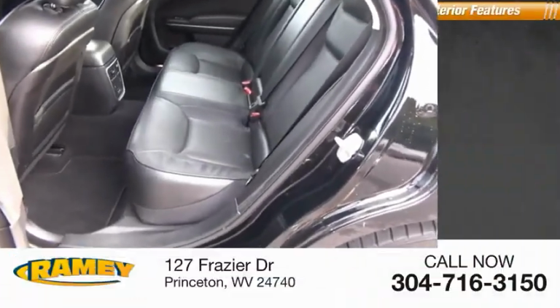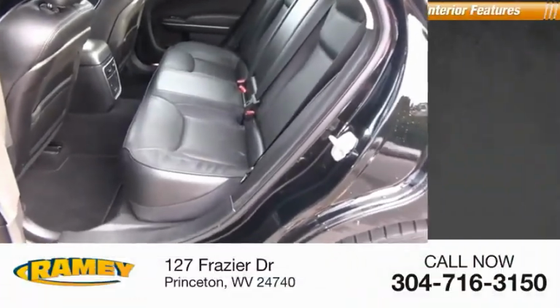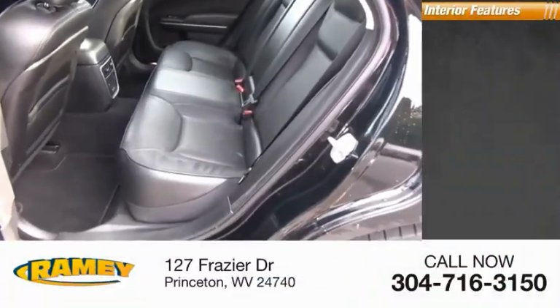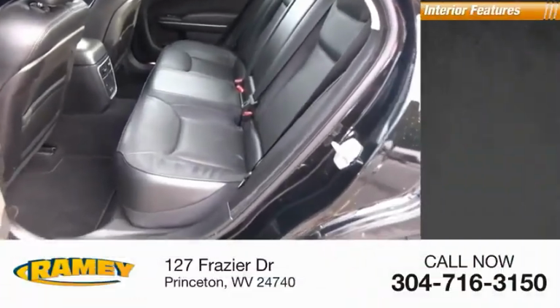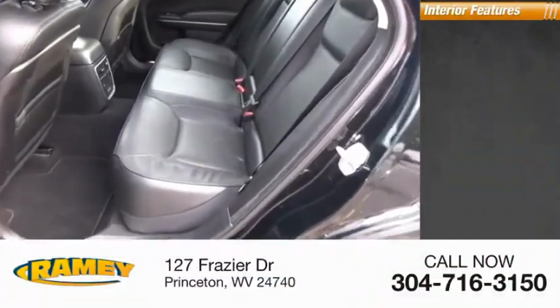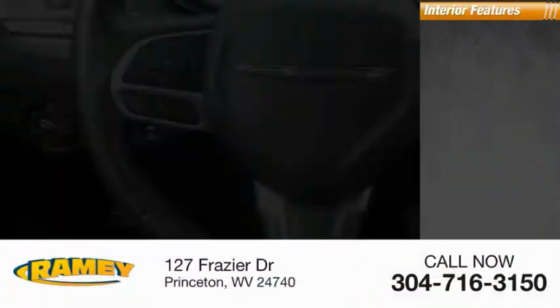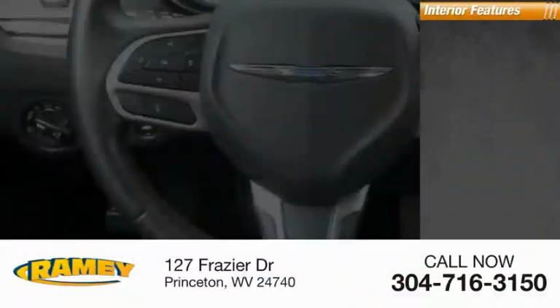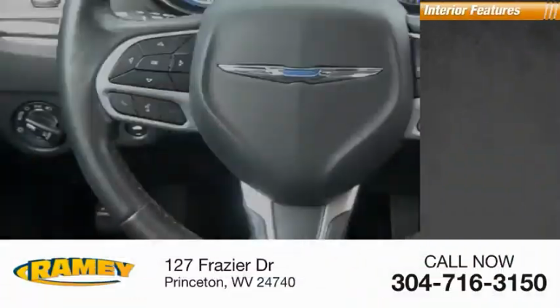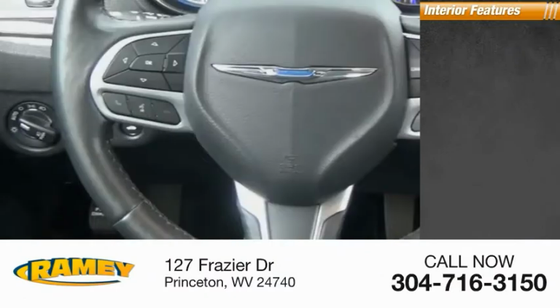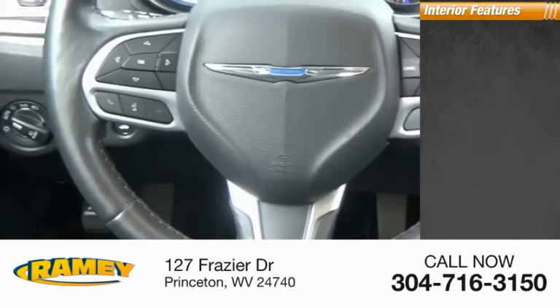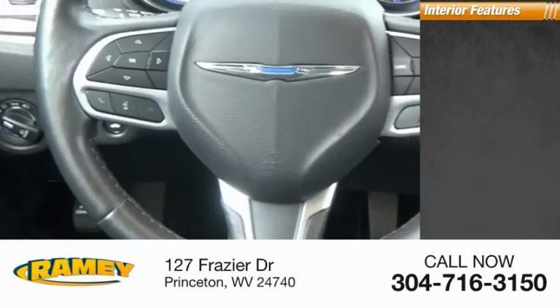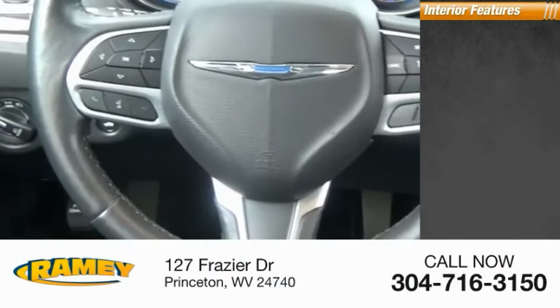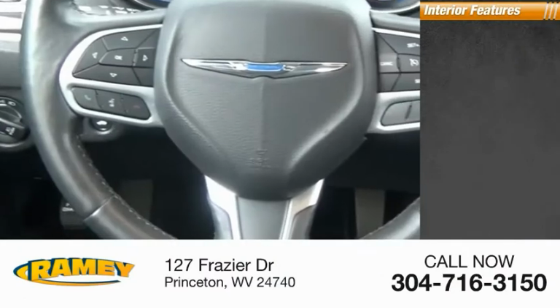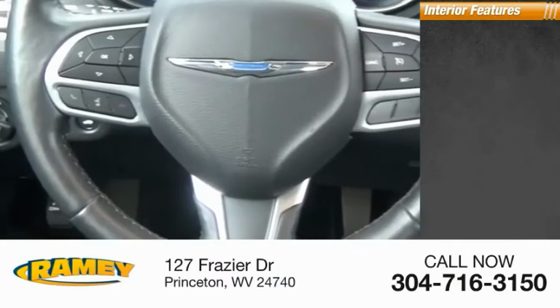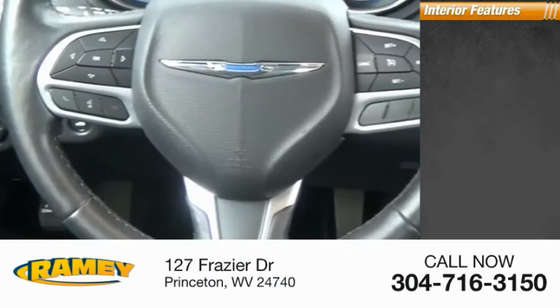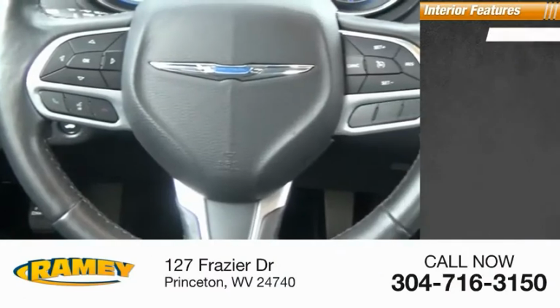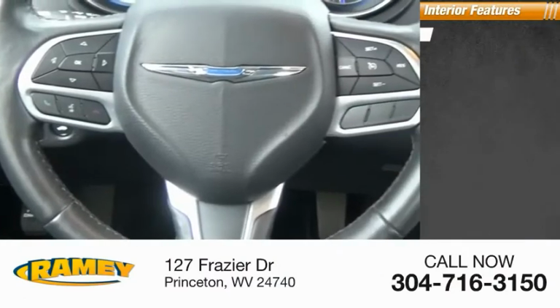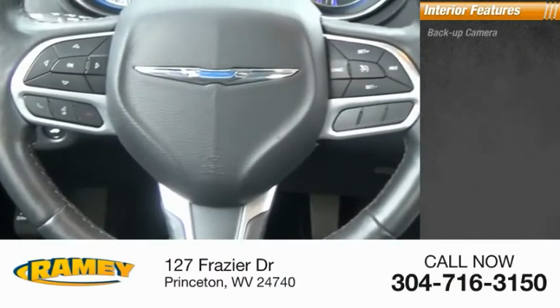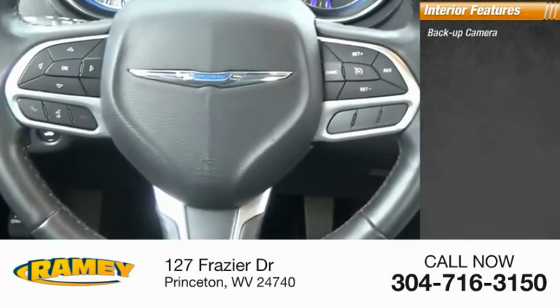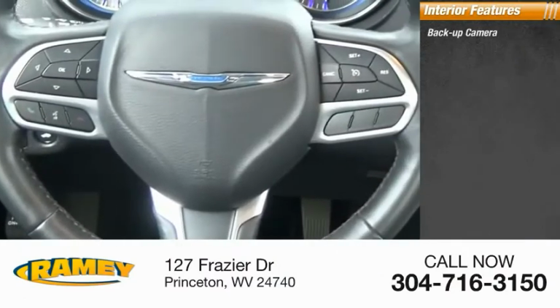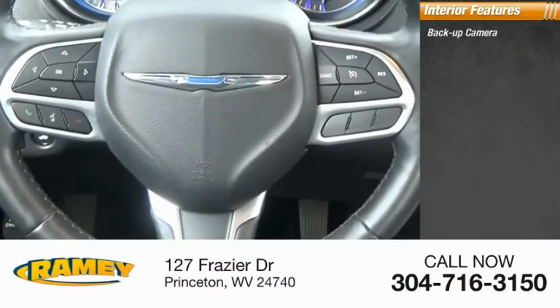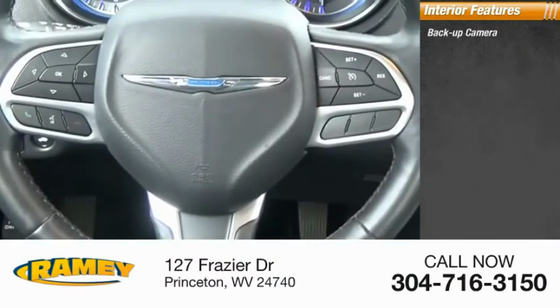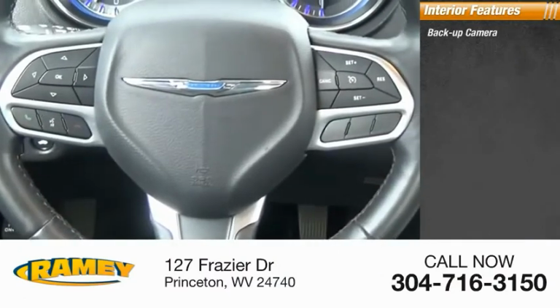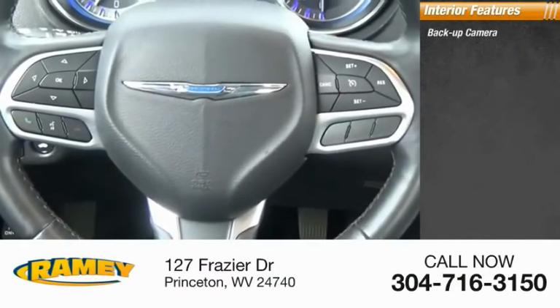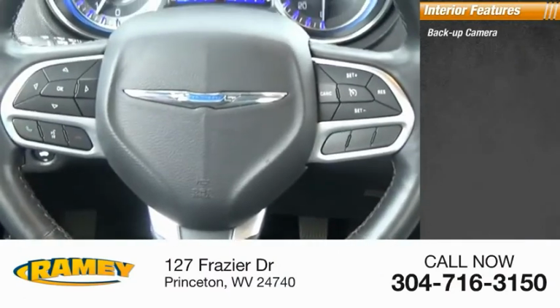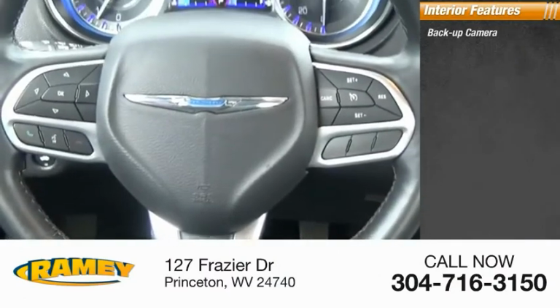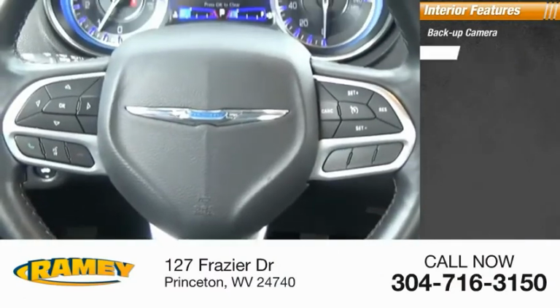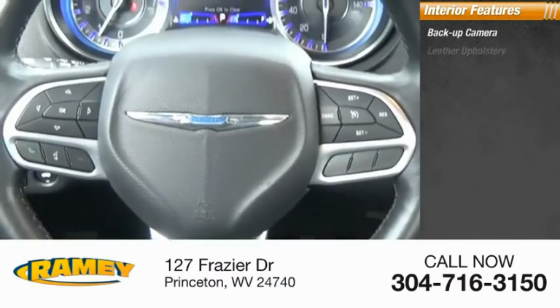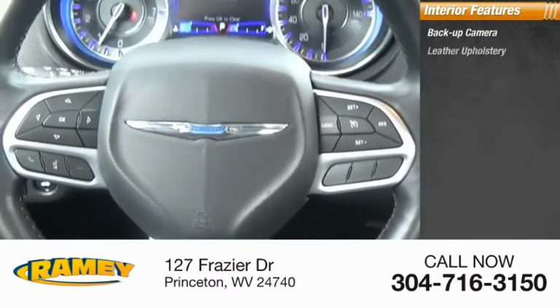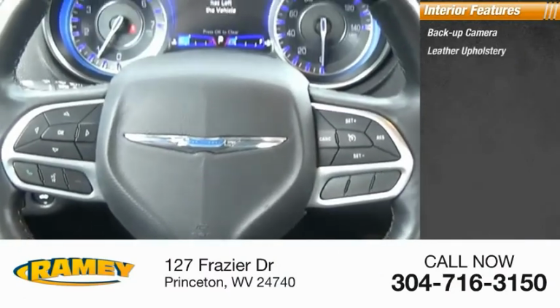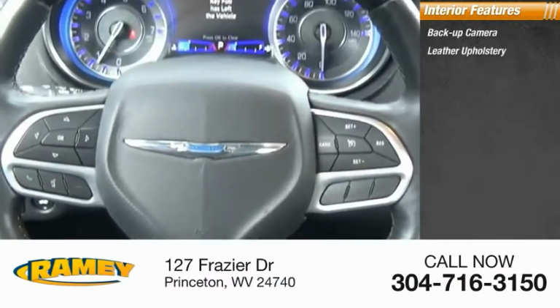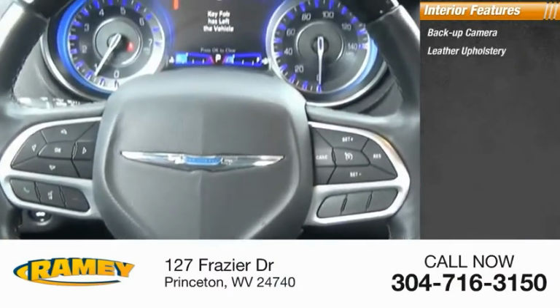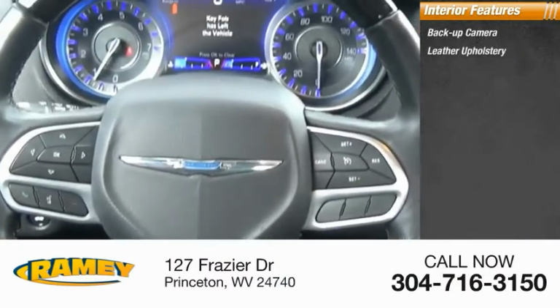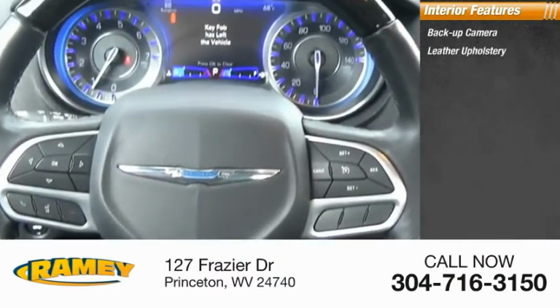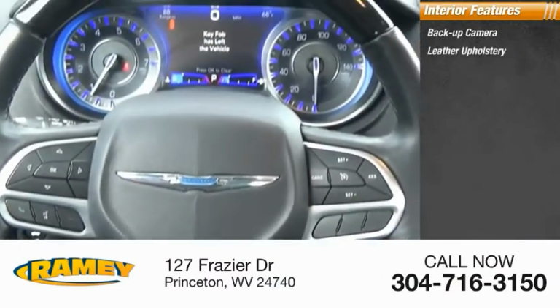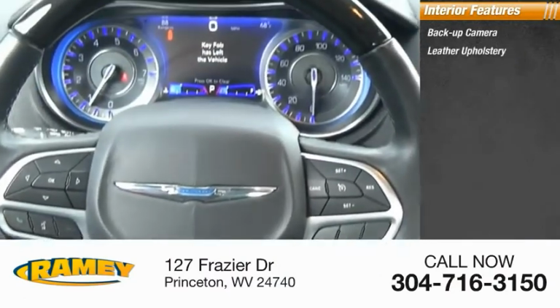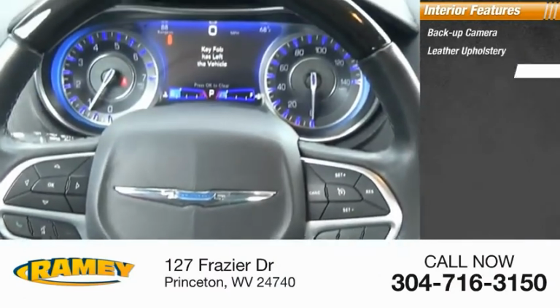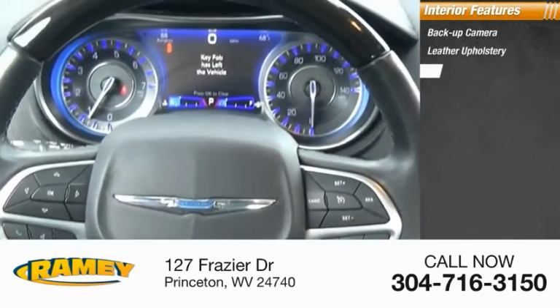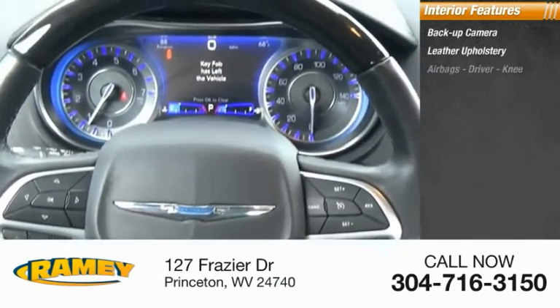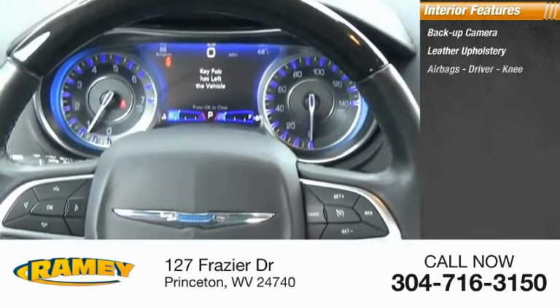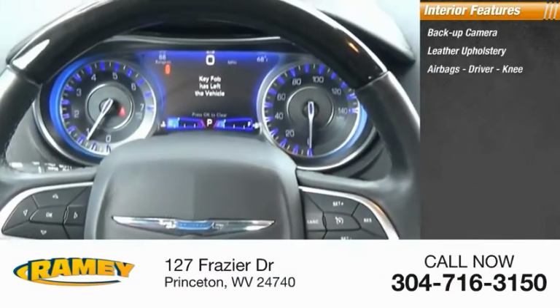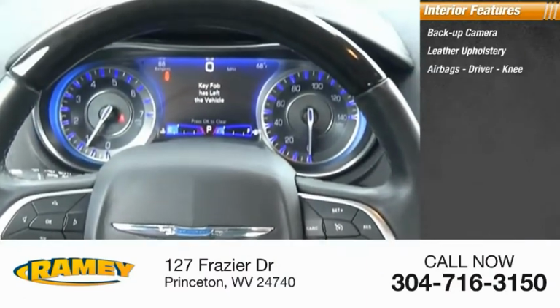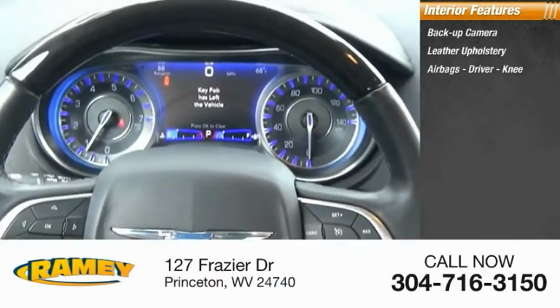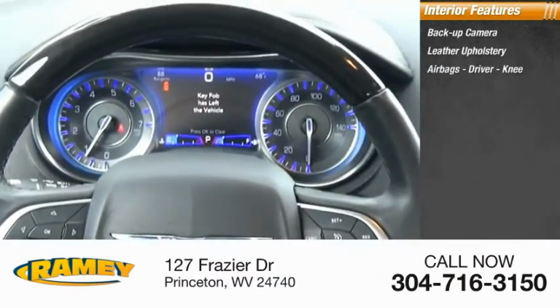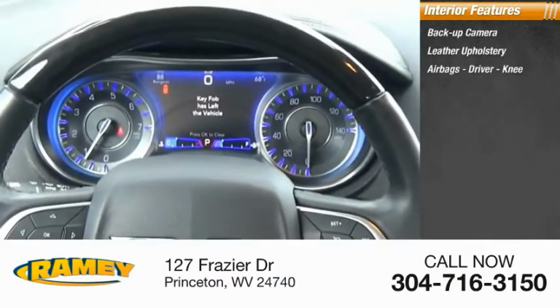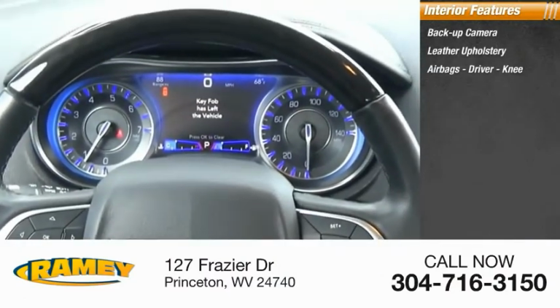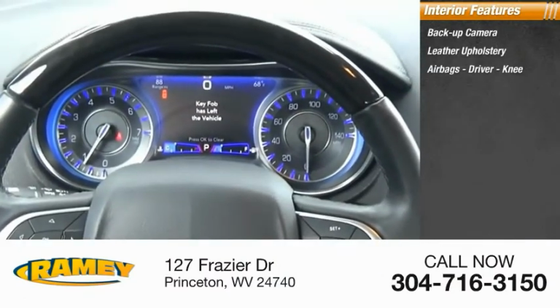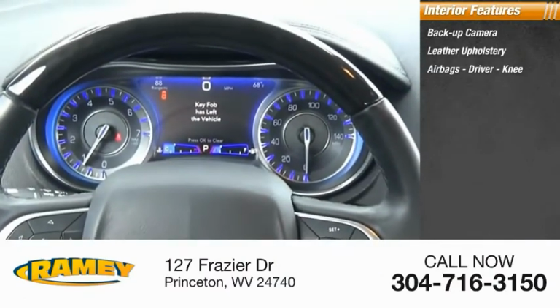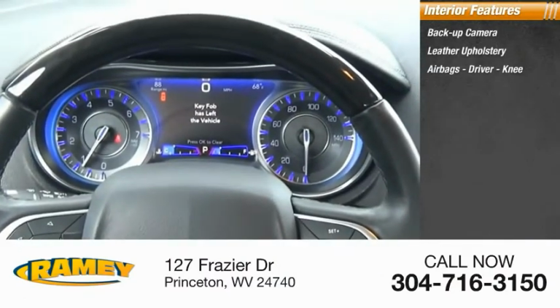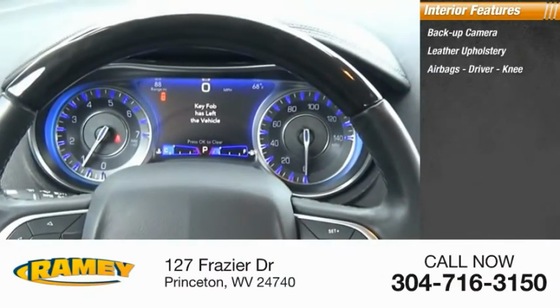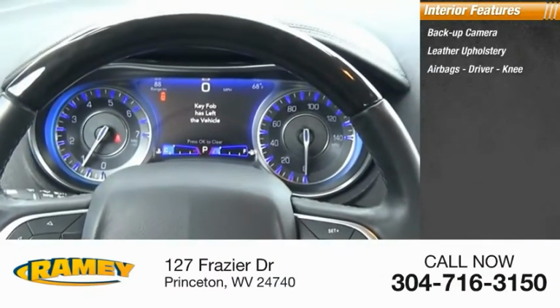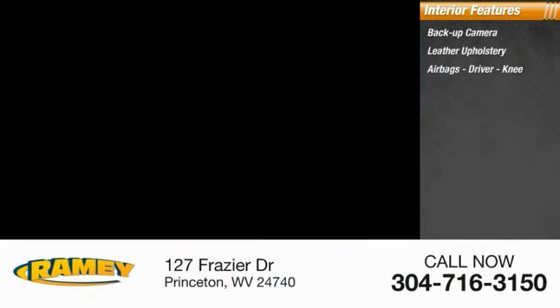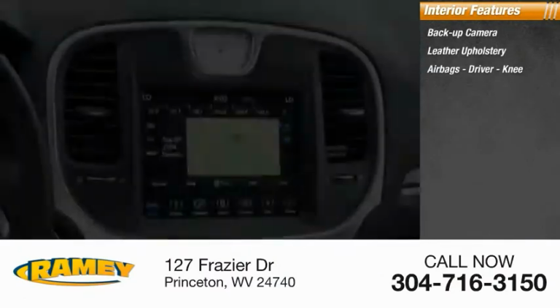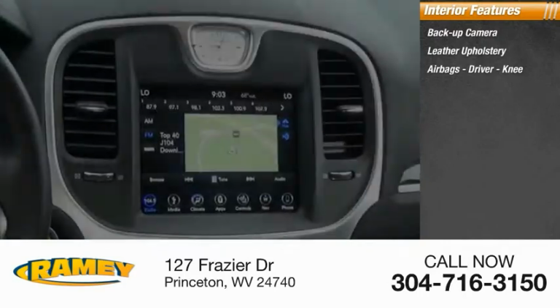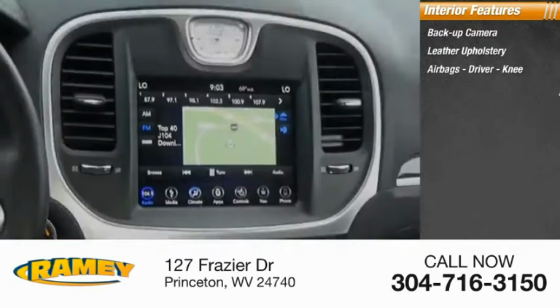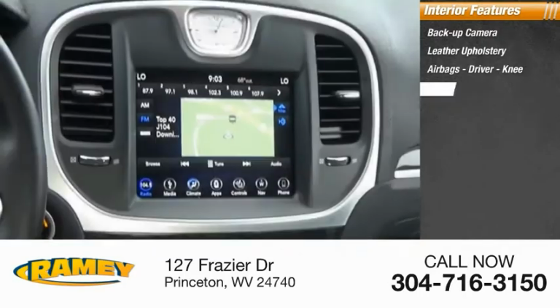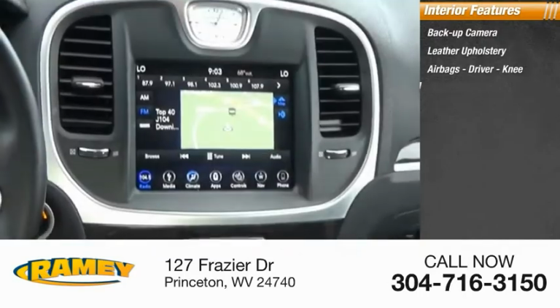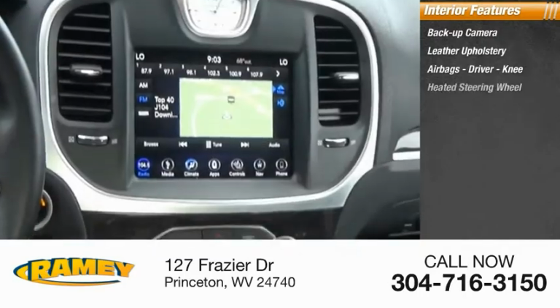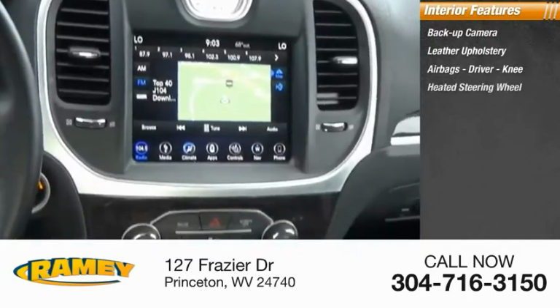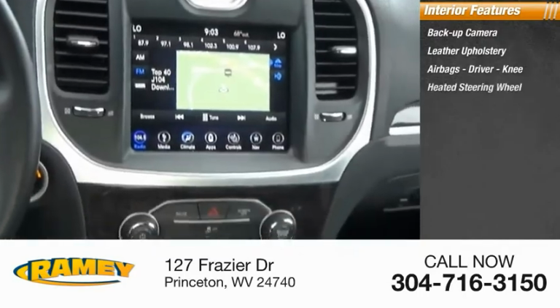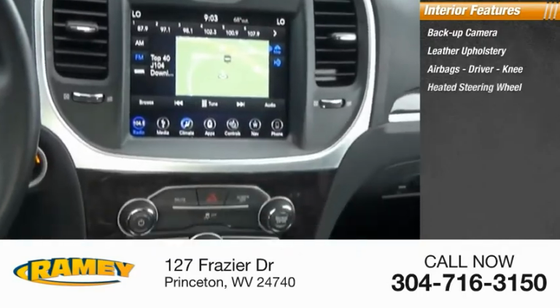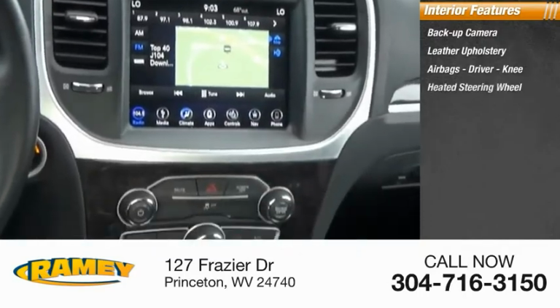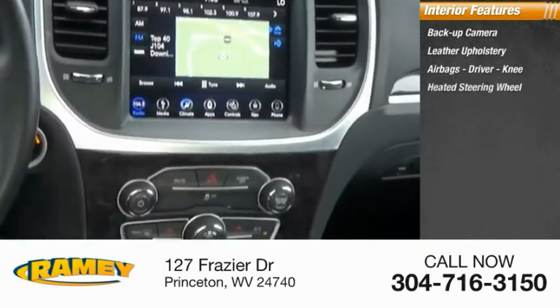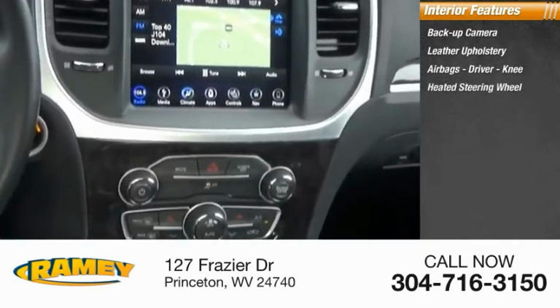Inside you'll find a backup camera, leather upholstery, airbags including driver and knee, and a heated steering wheel.